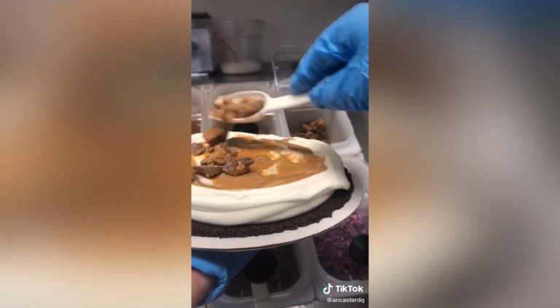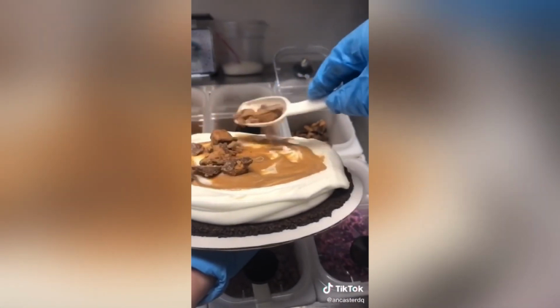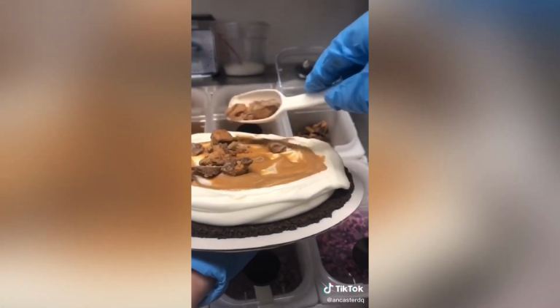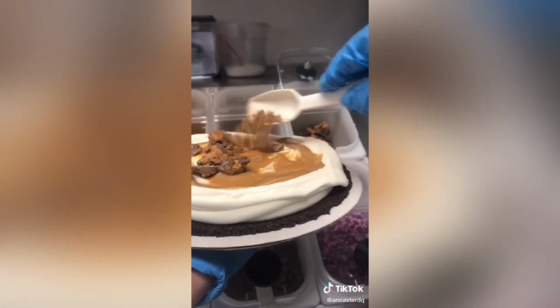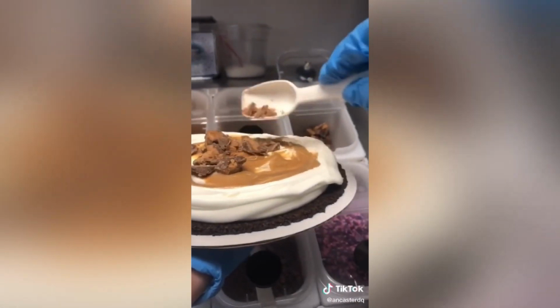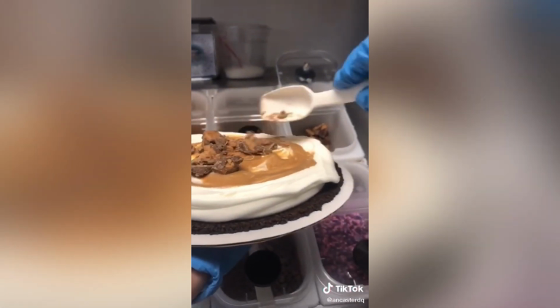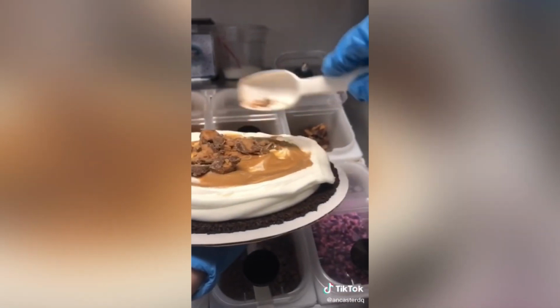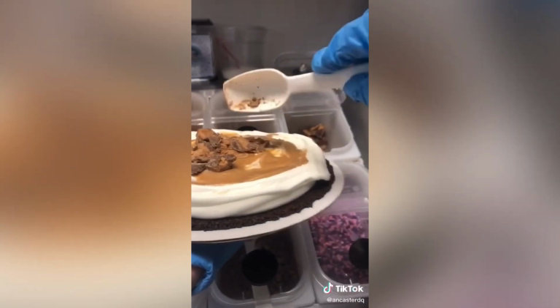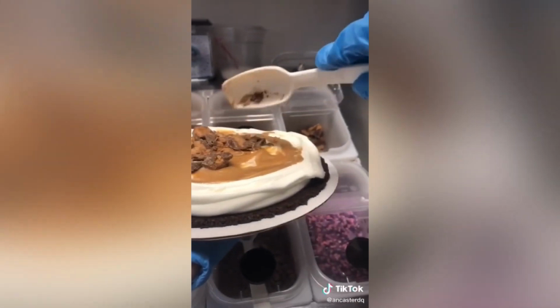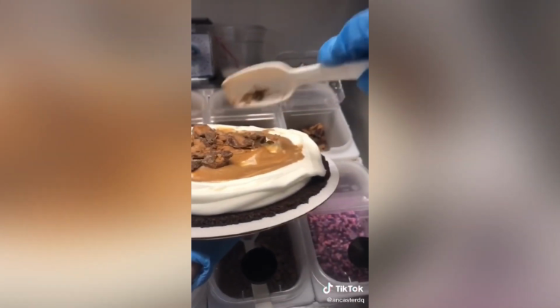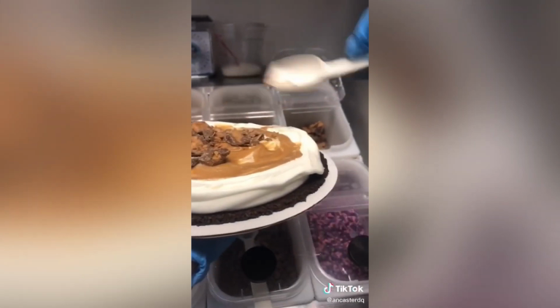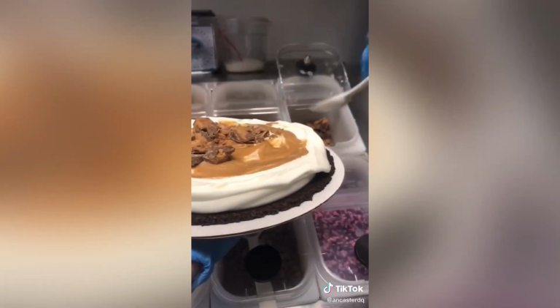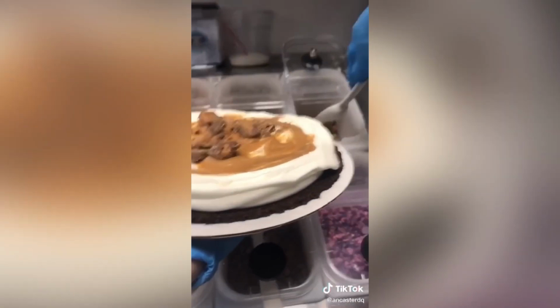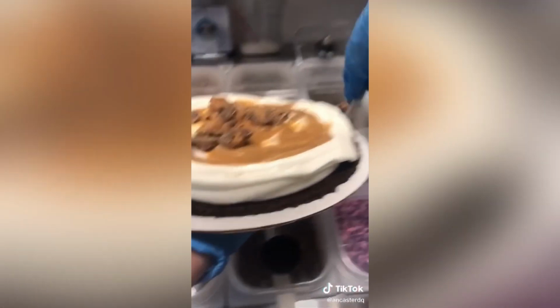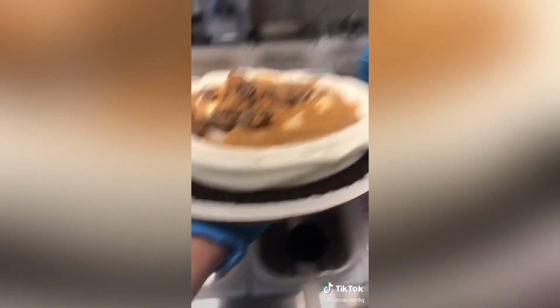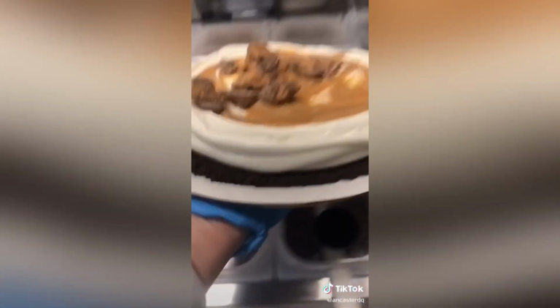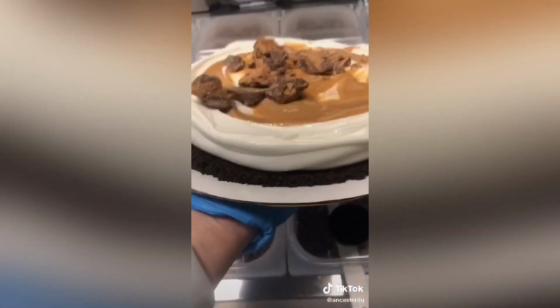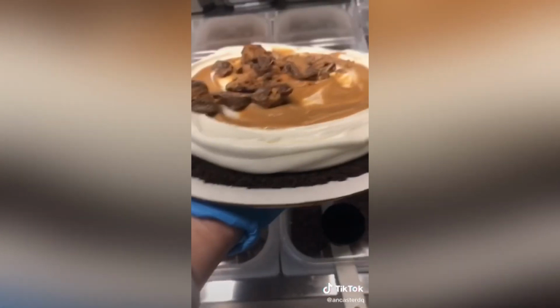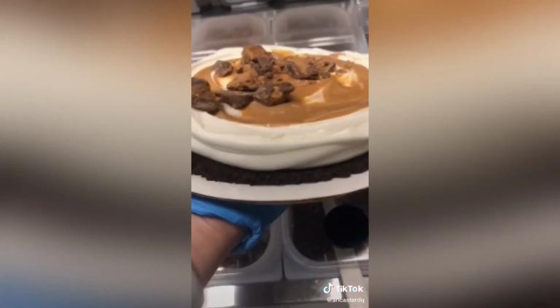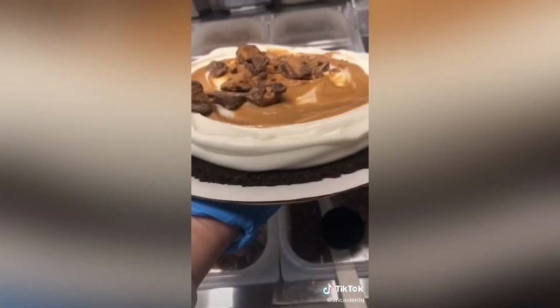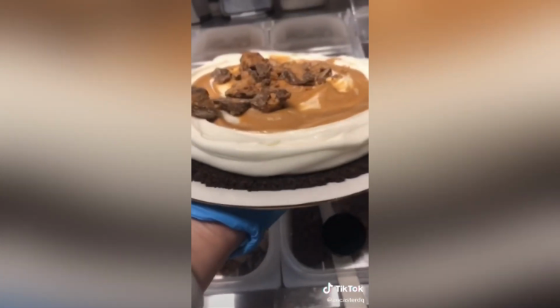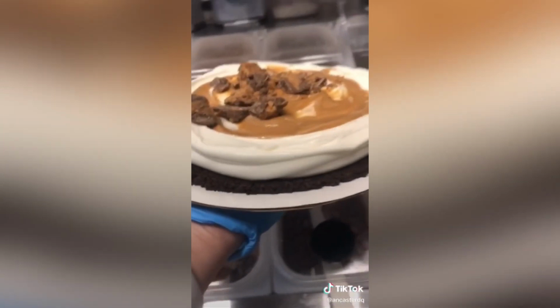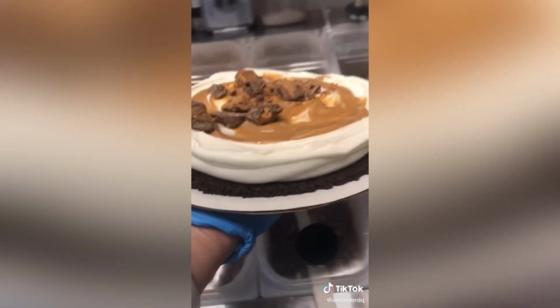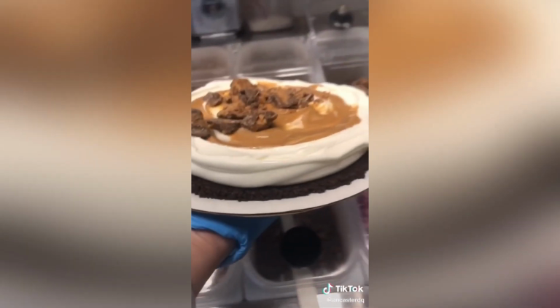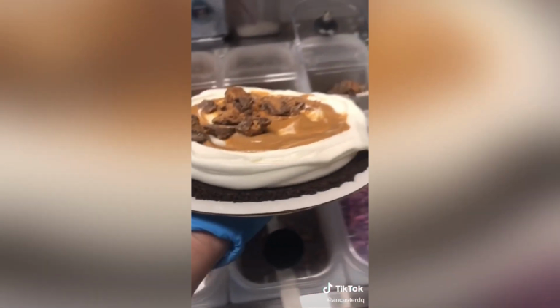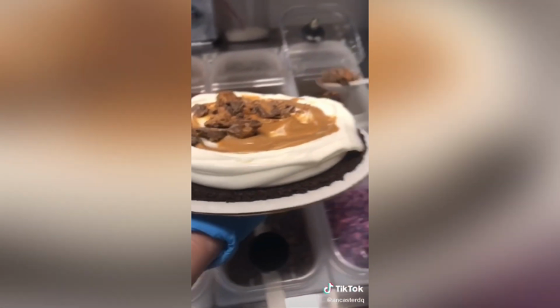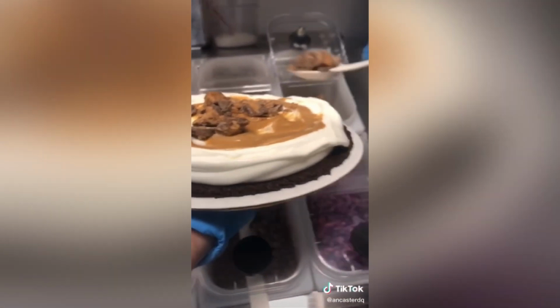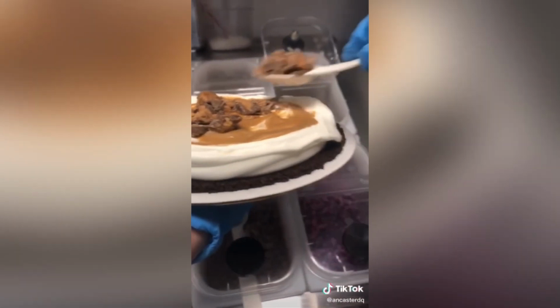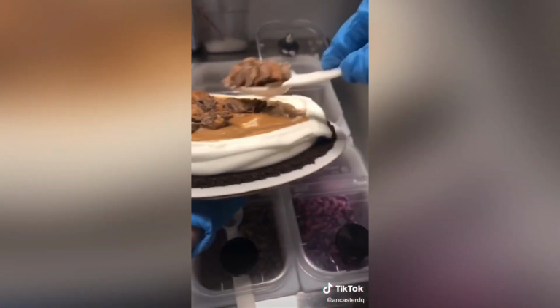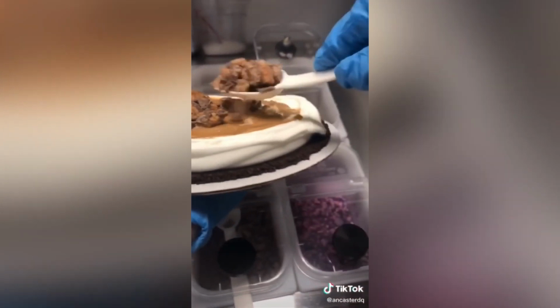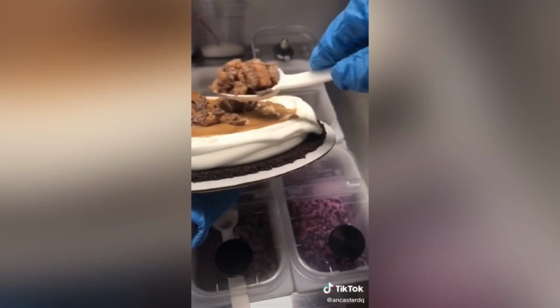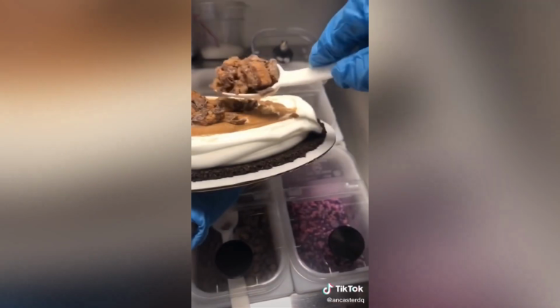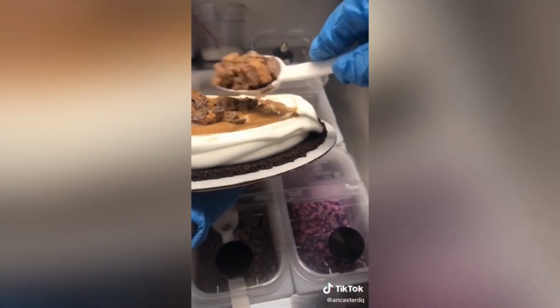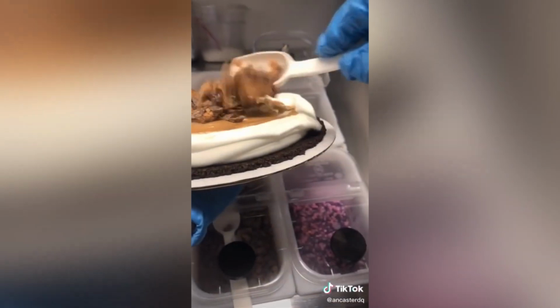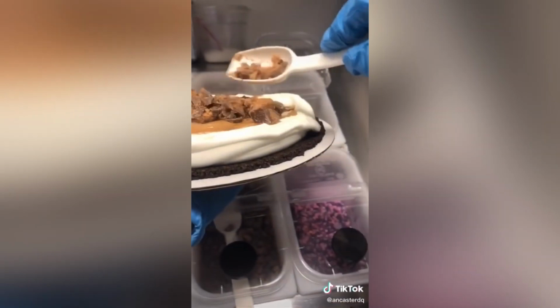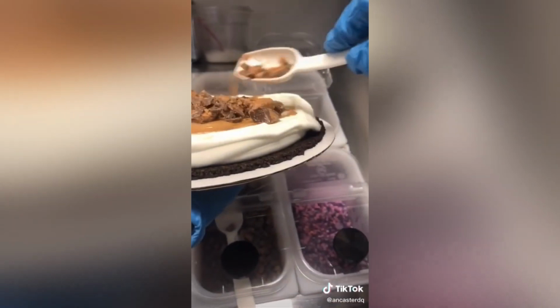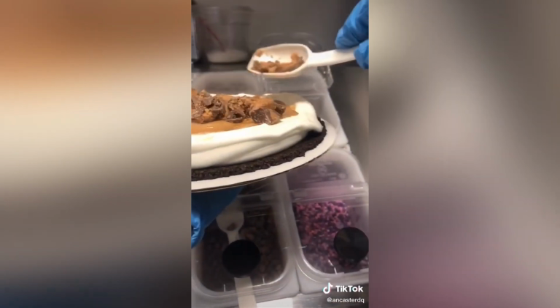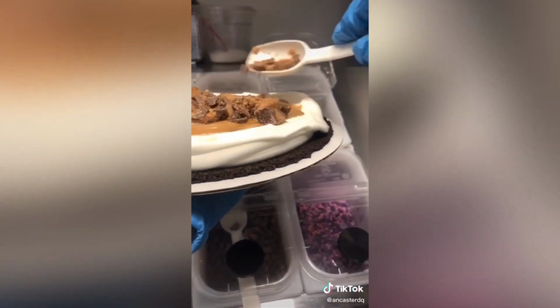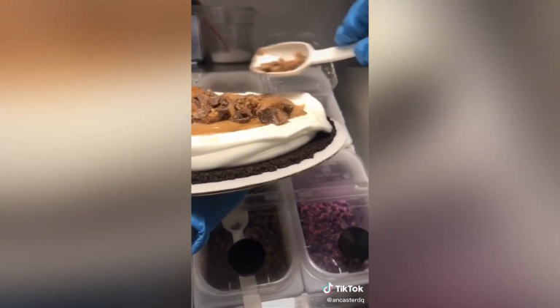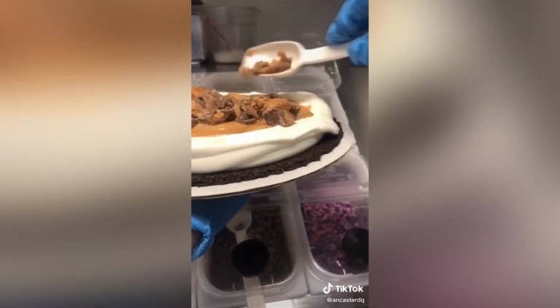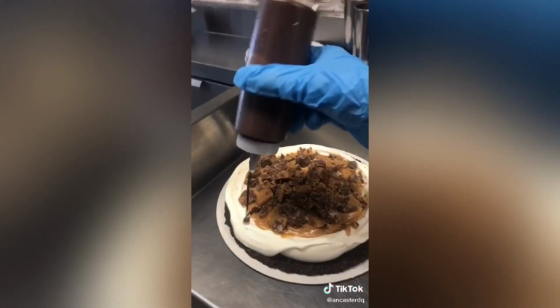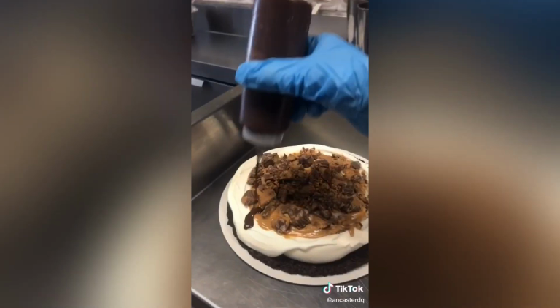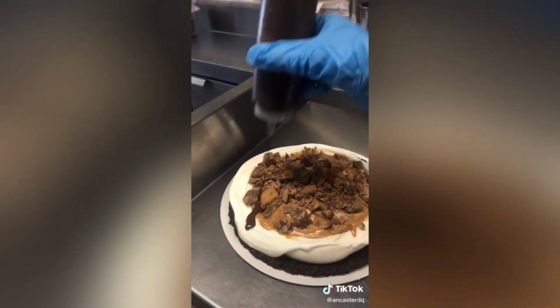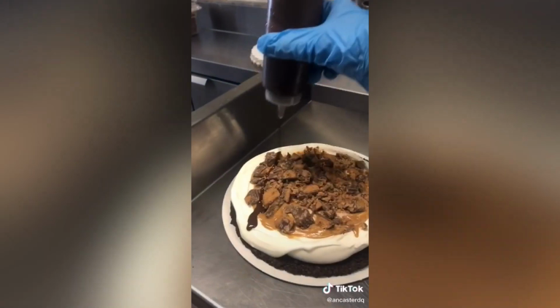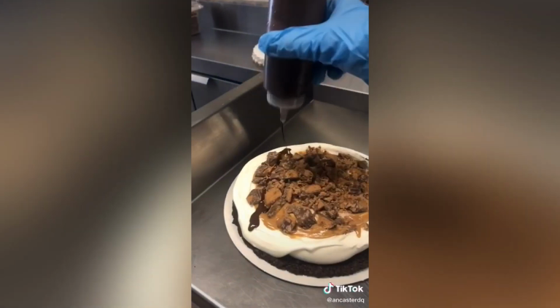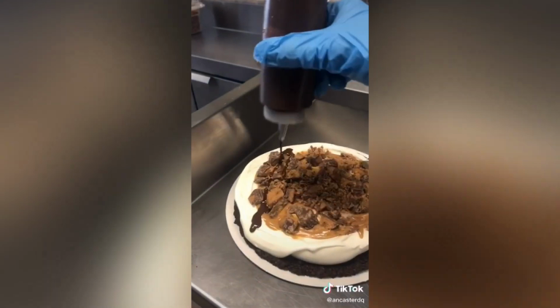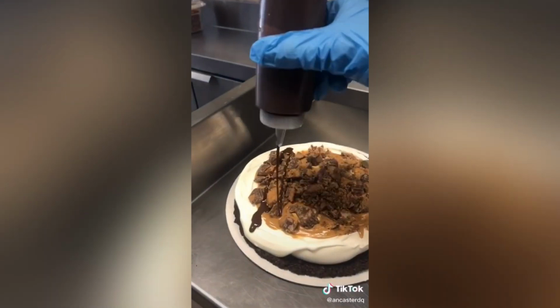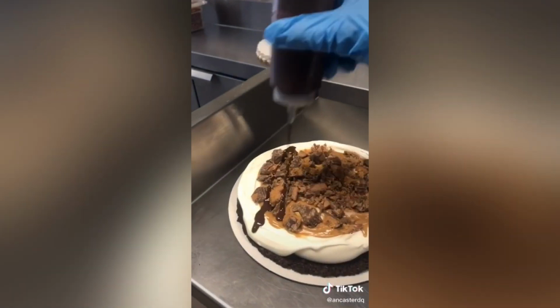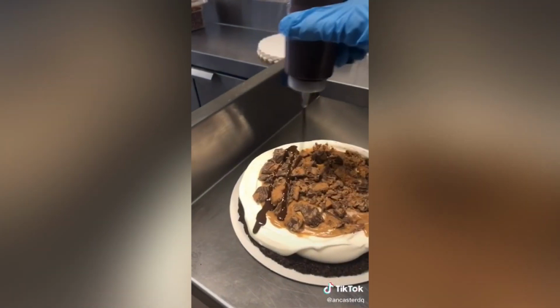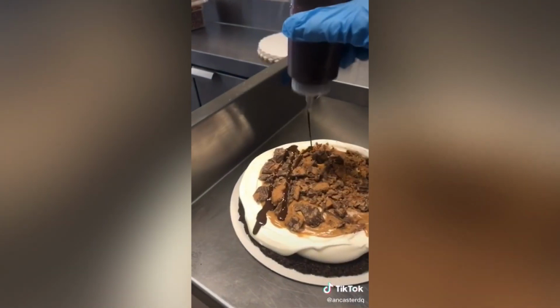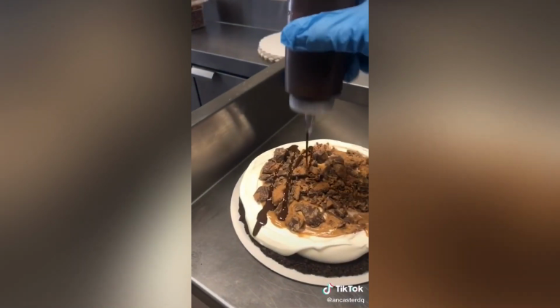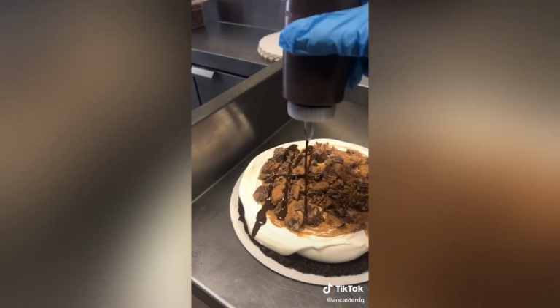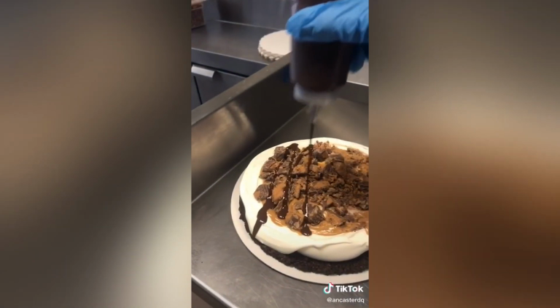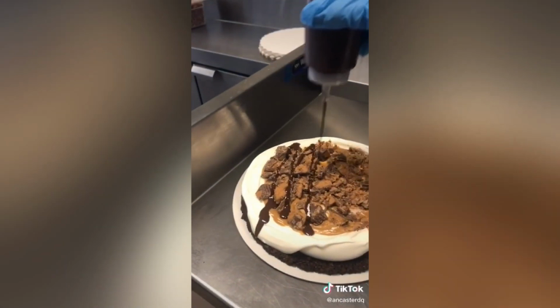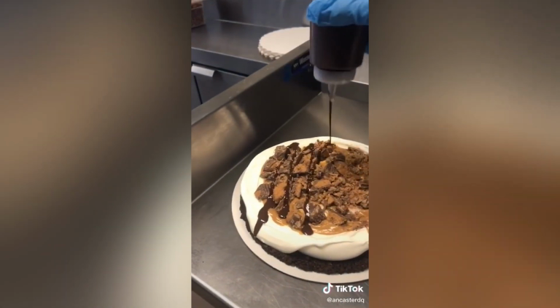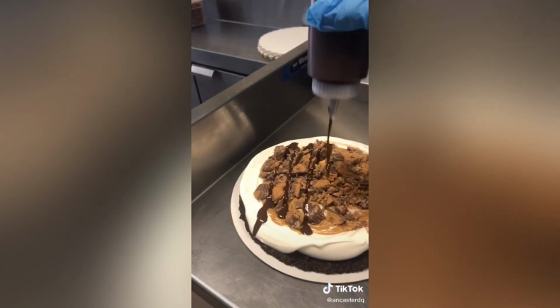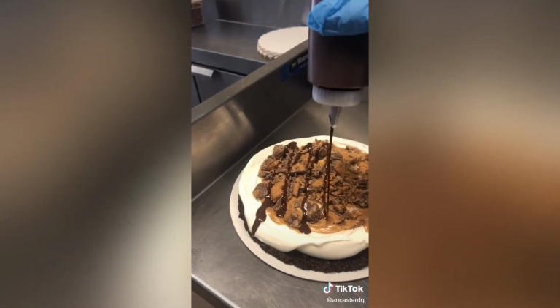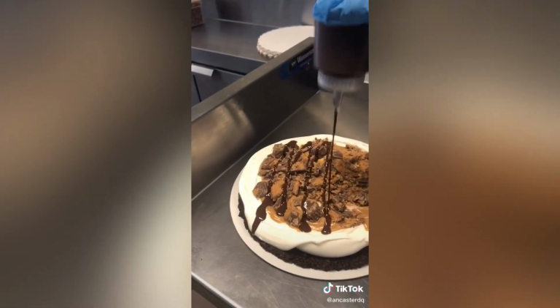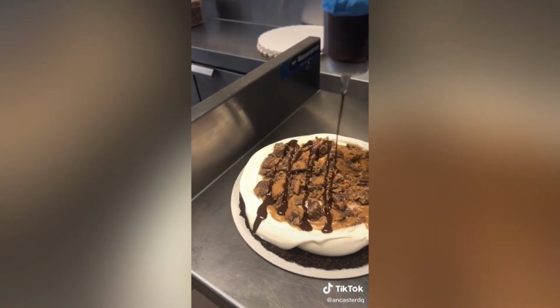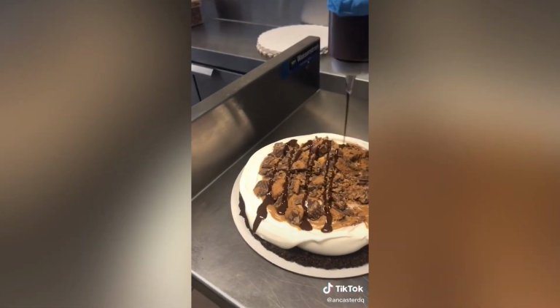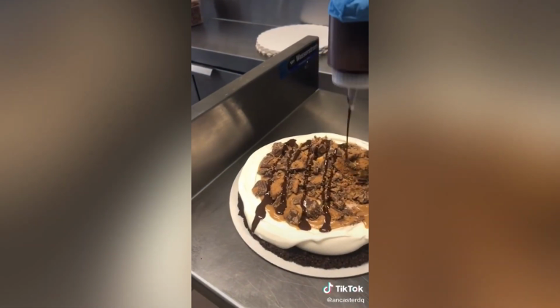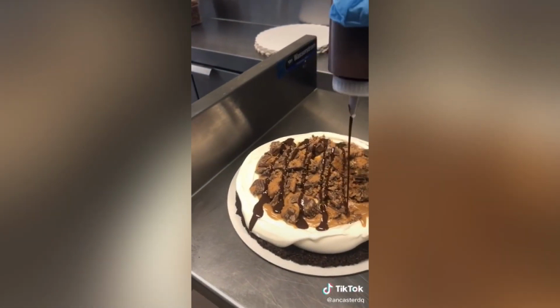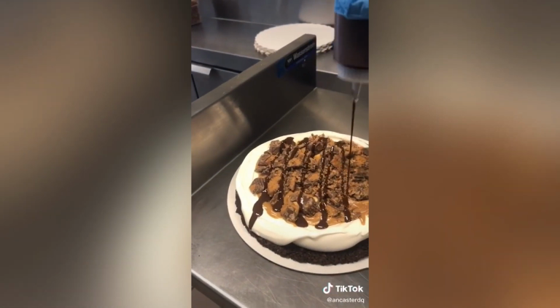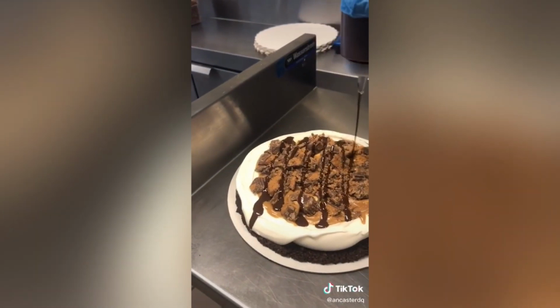Now a lot of you were saying I say Reese wrong, but the packaging in Canada says Reese, so that's just what I've always called it.